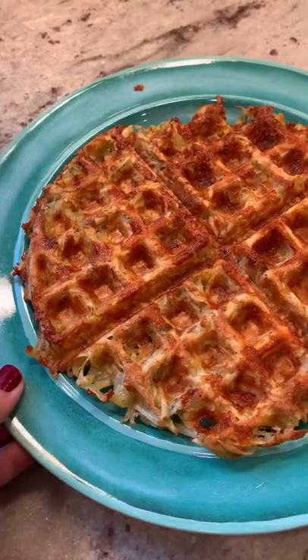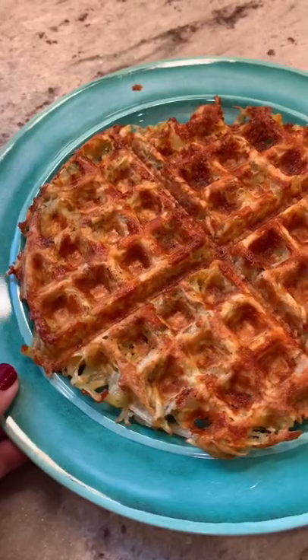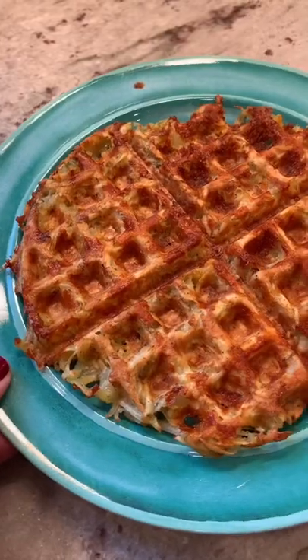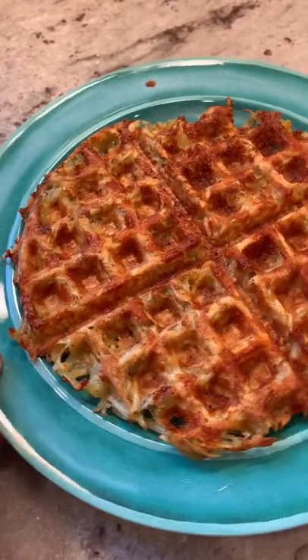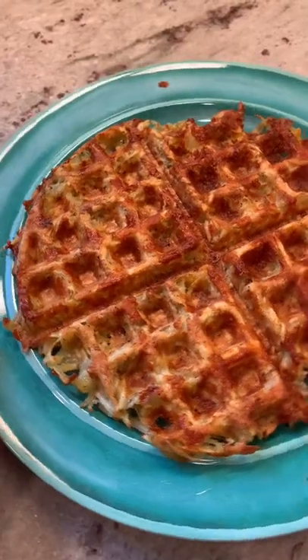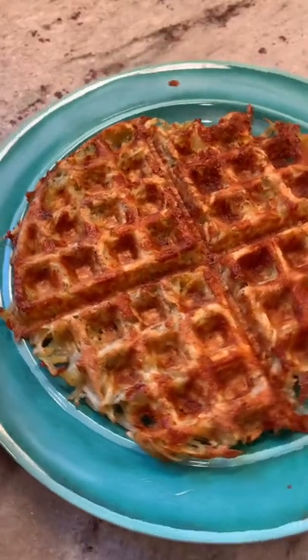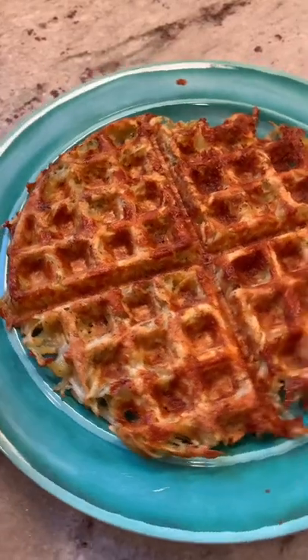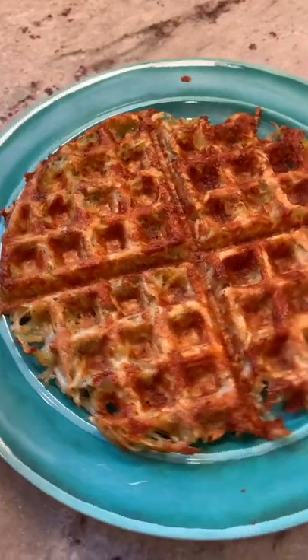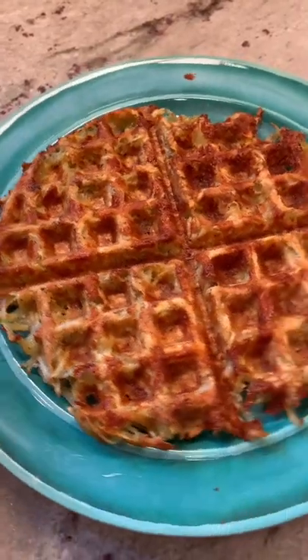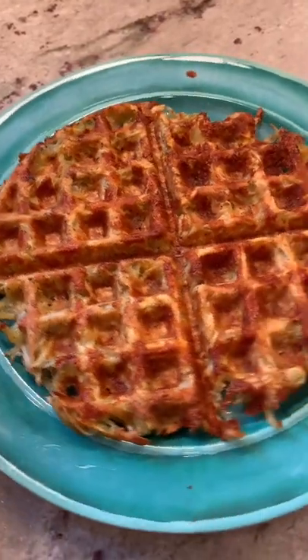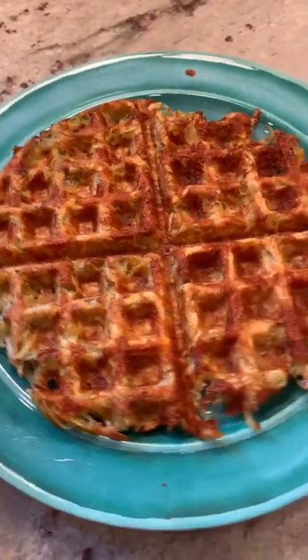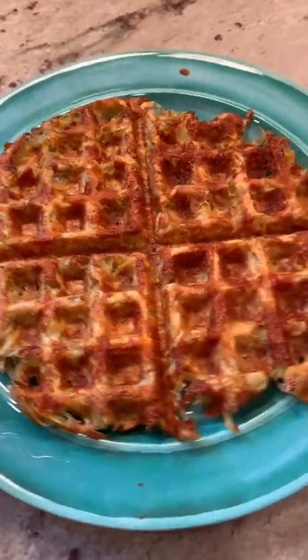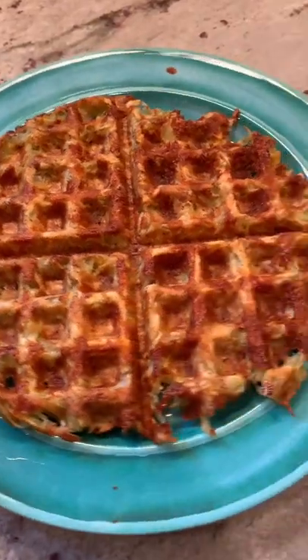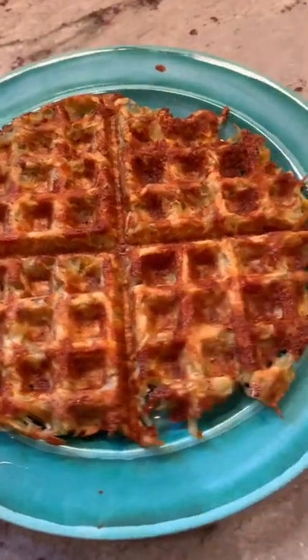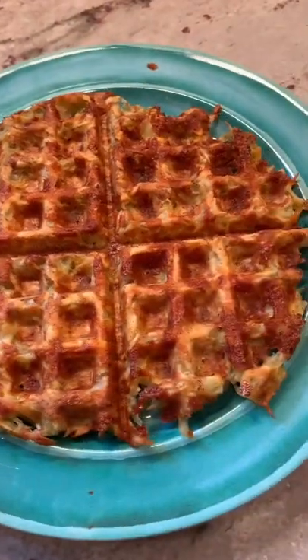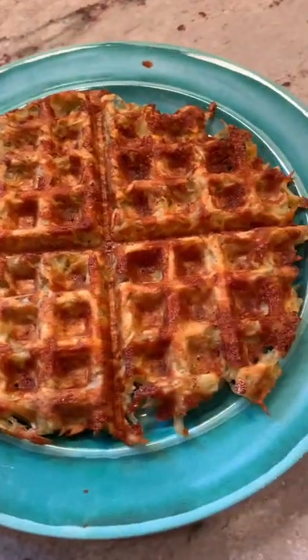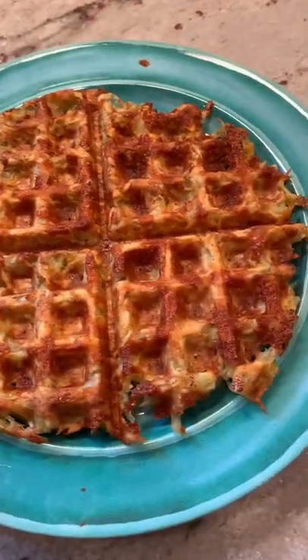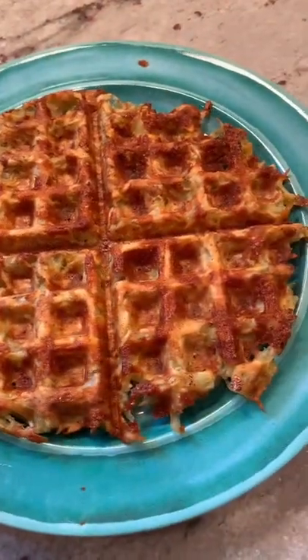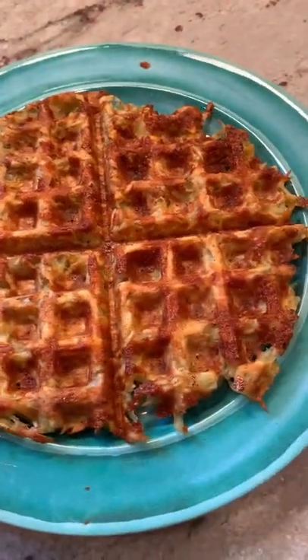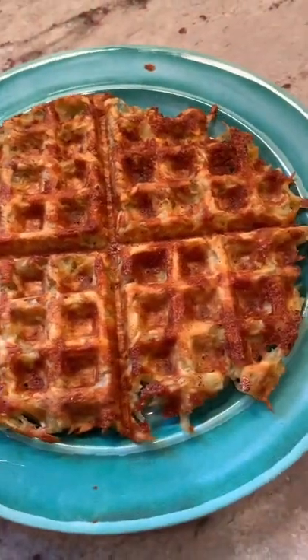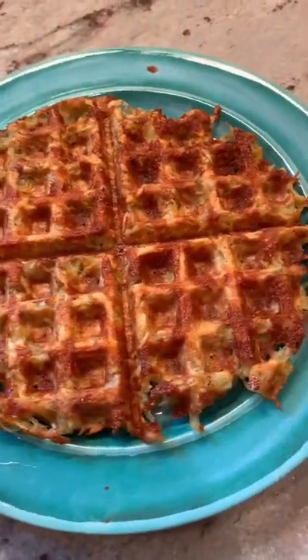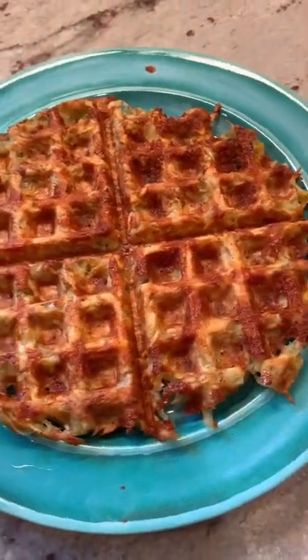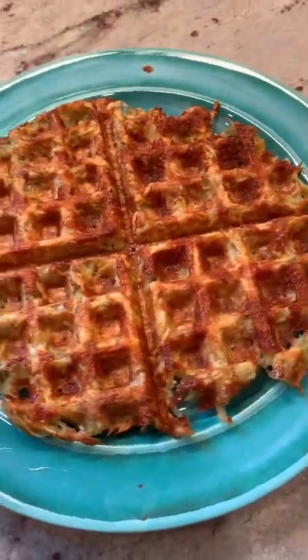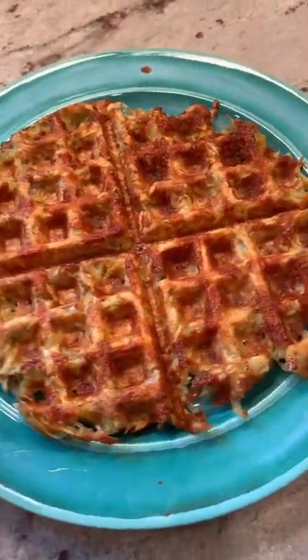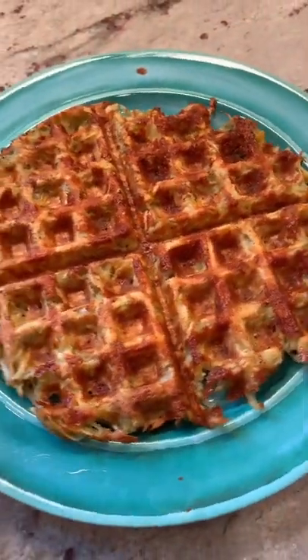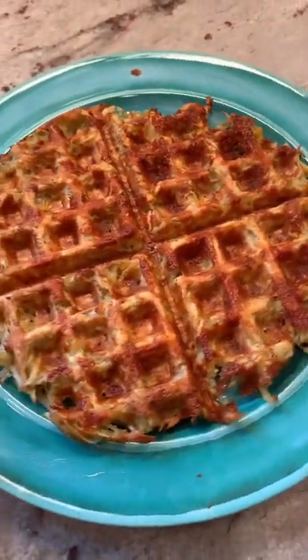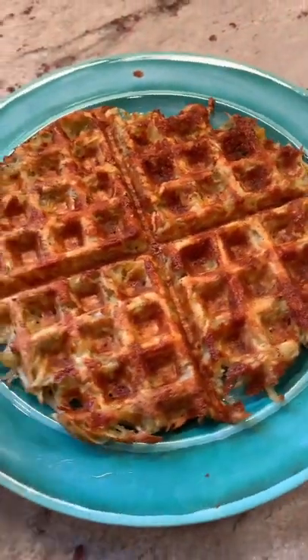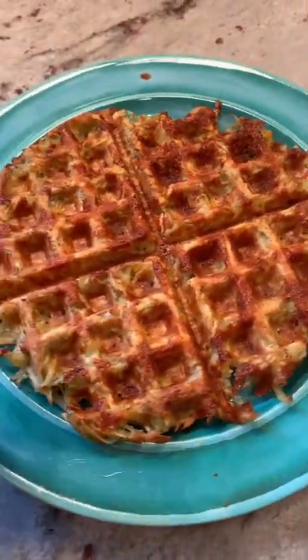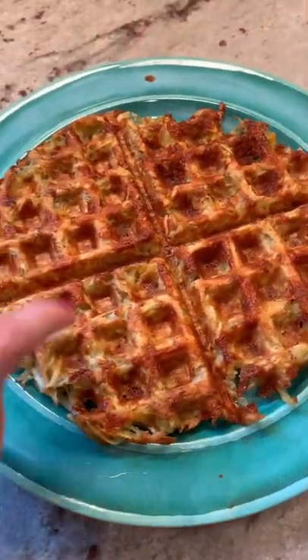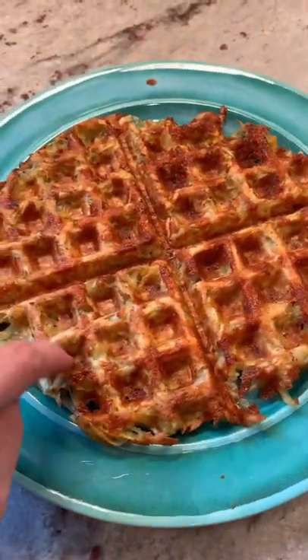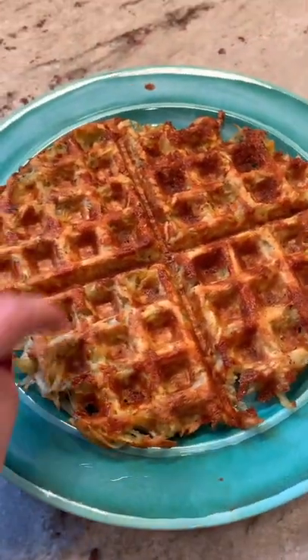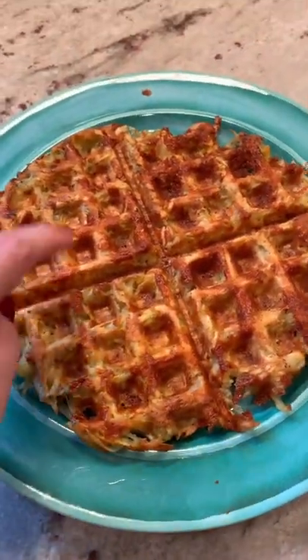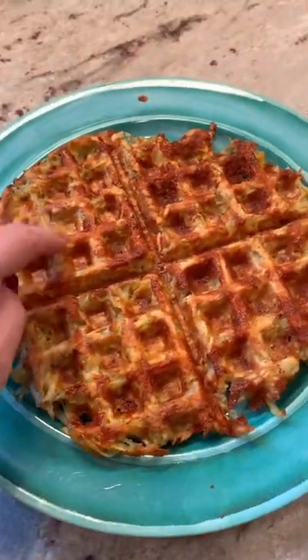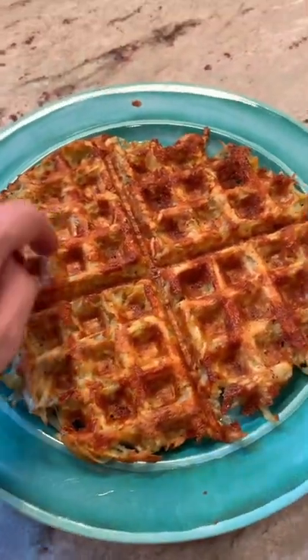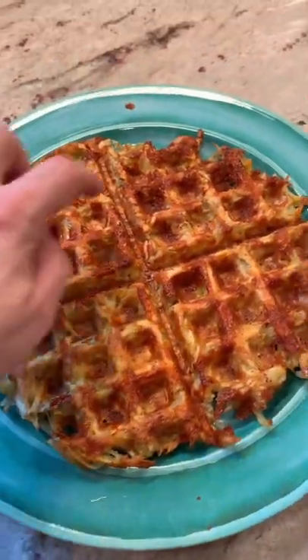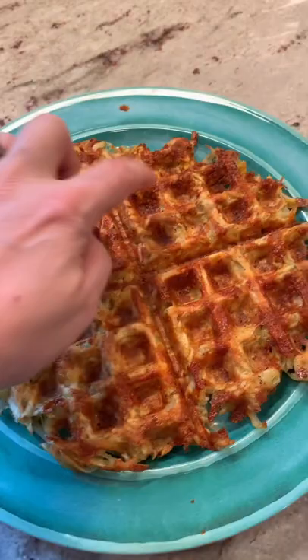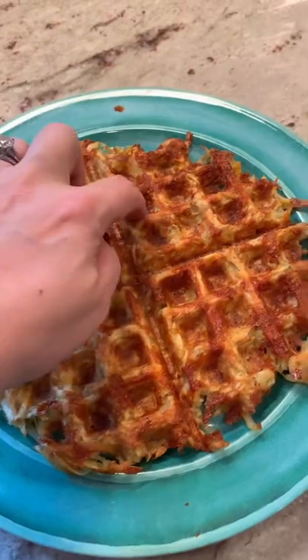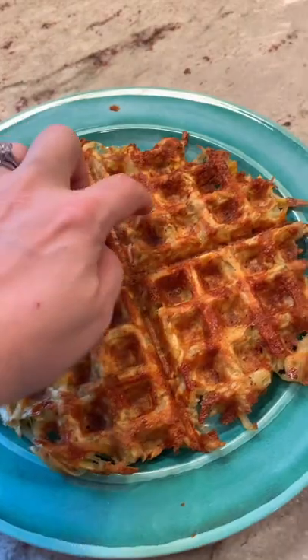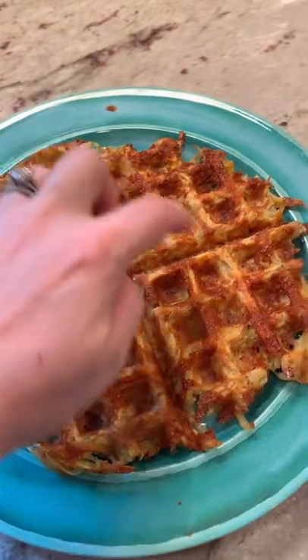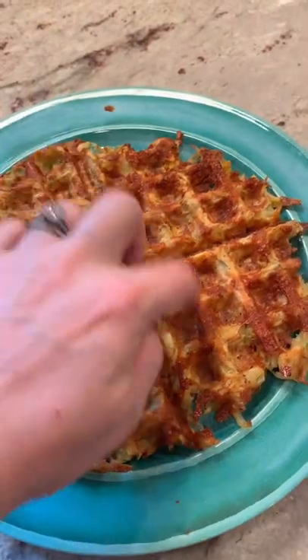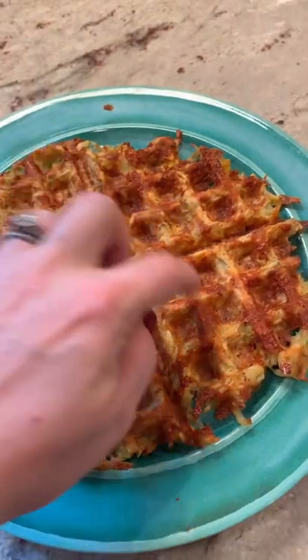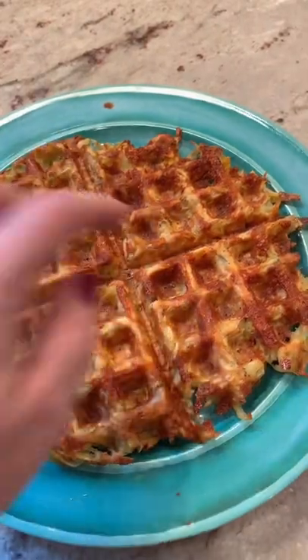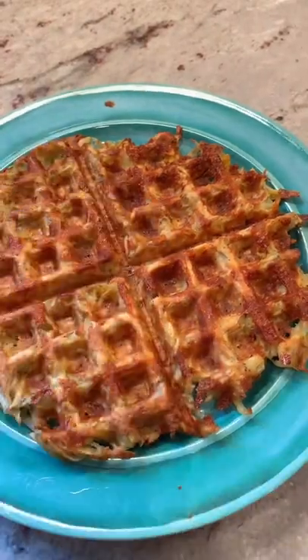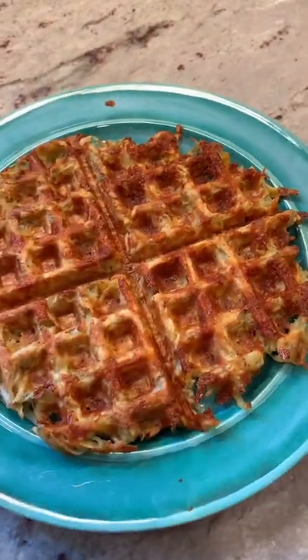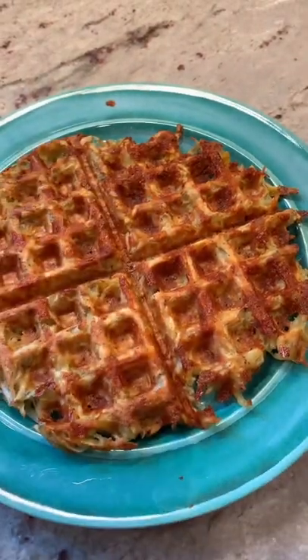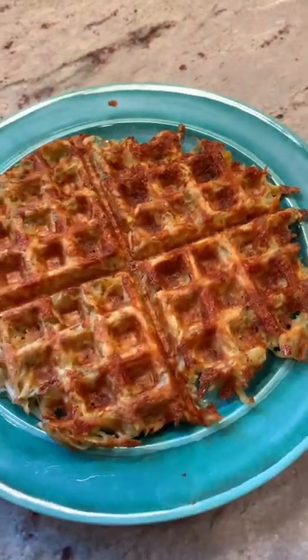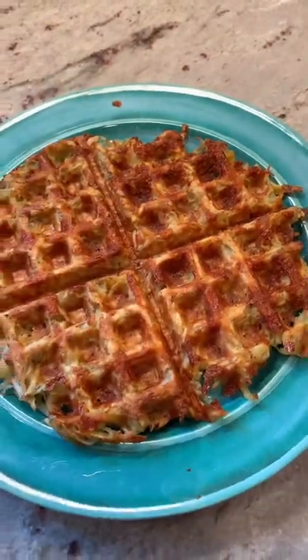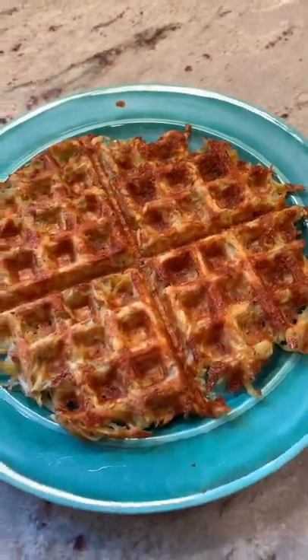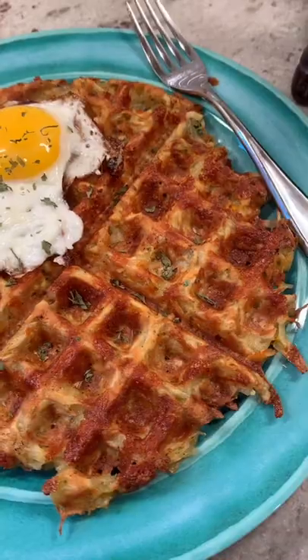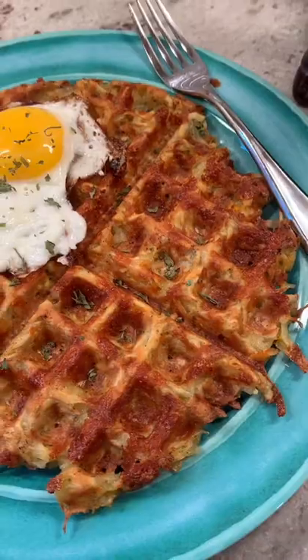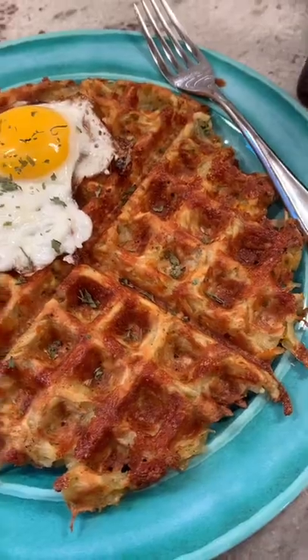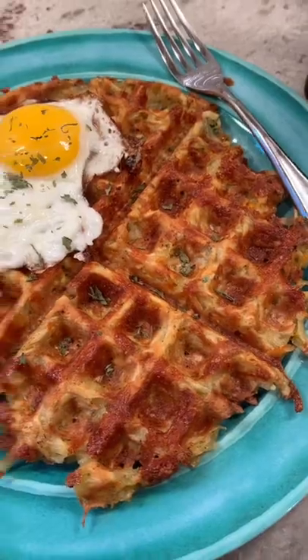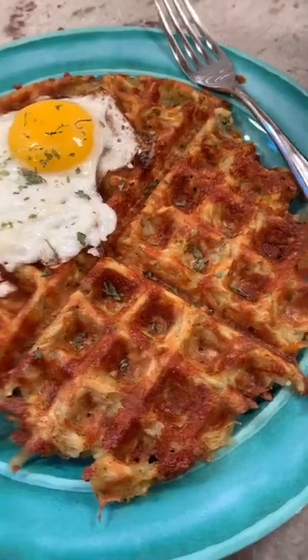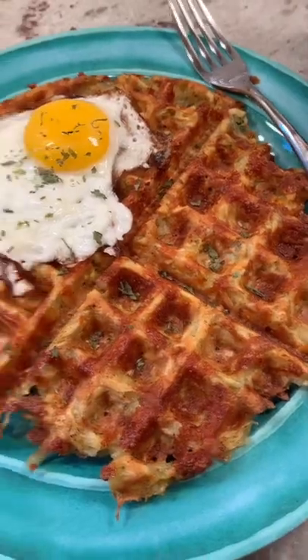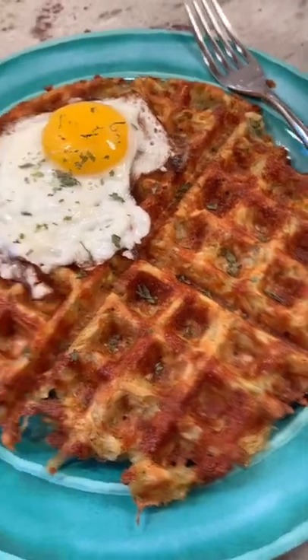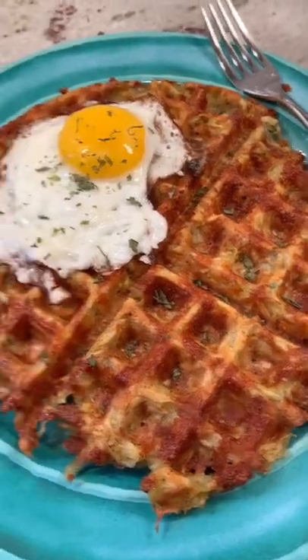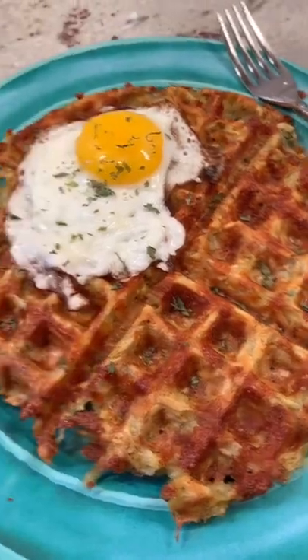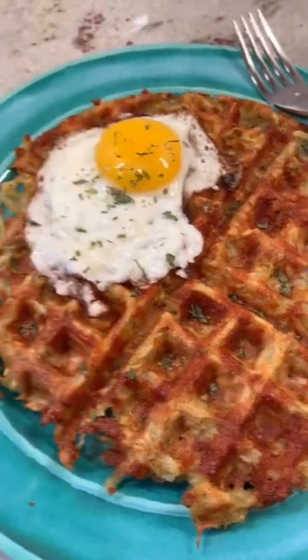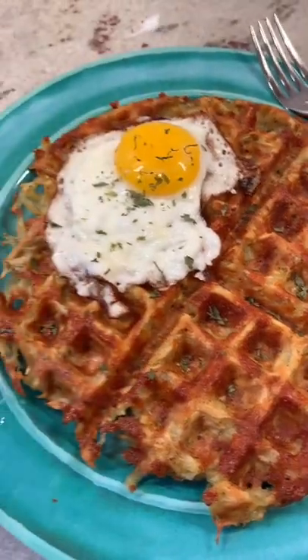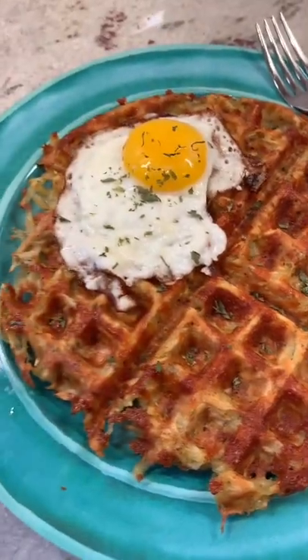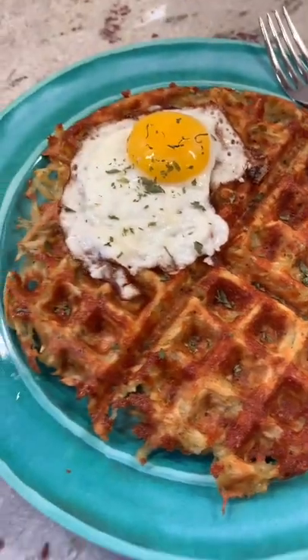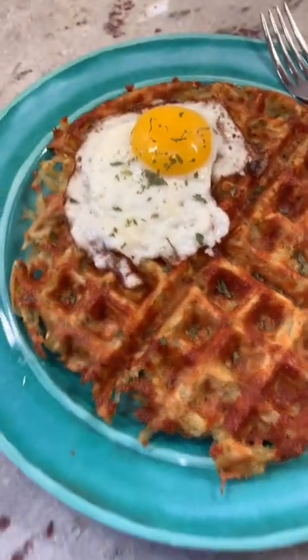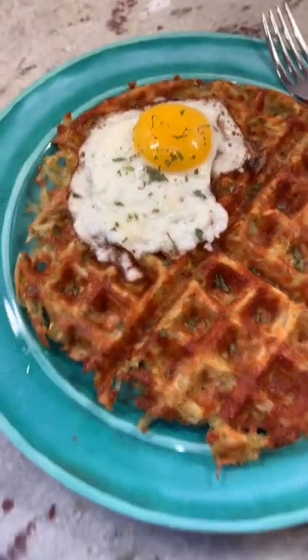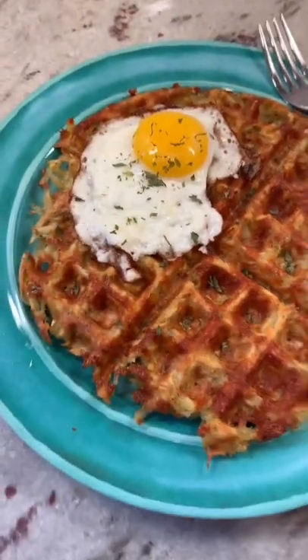And that's what it'll look like when it's done. You can serve it like this or break it into each individual little part. I serve this with an egg on top.